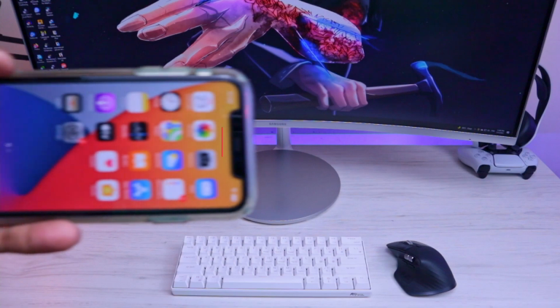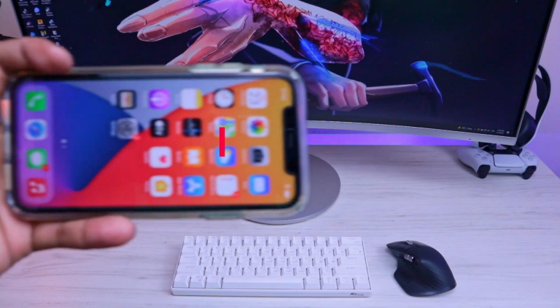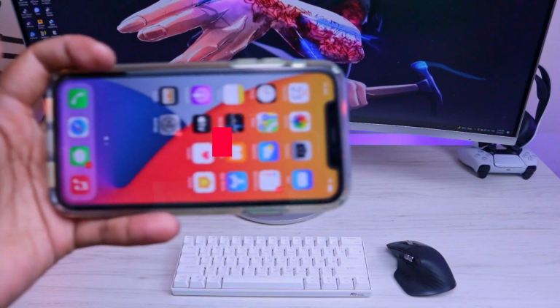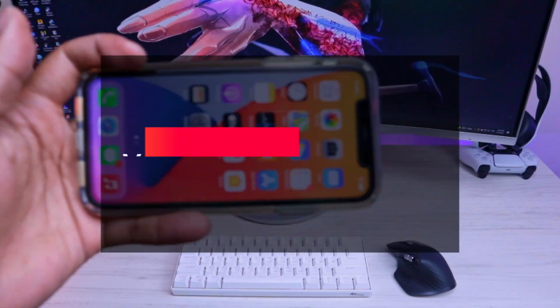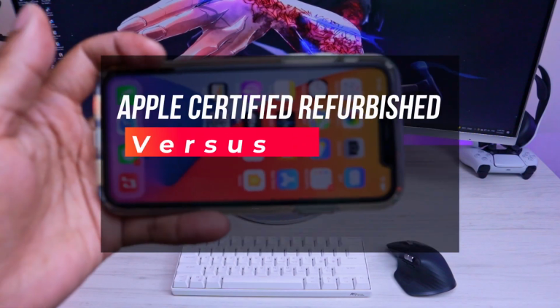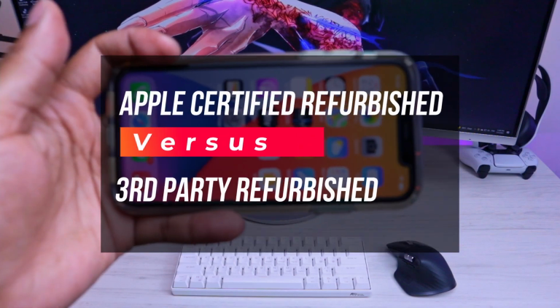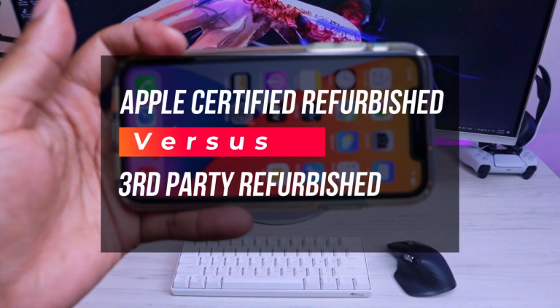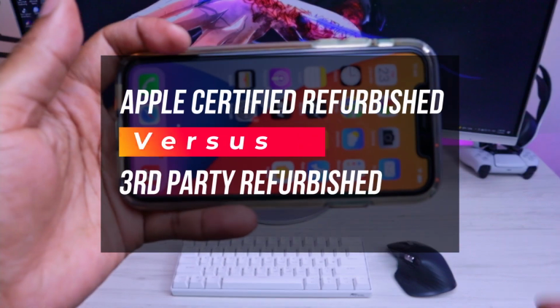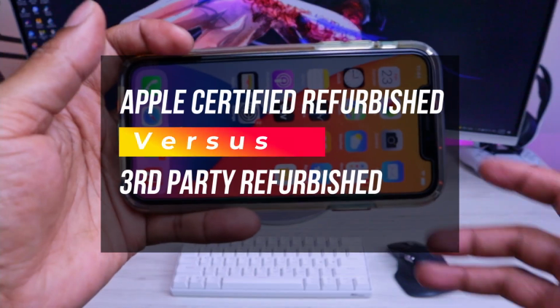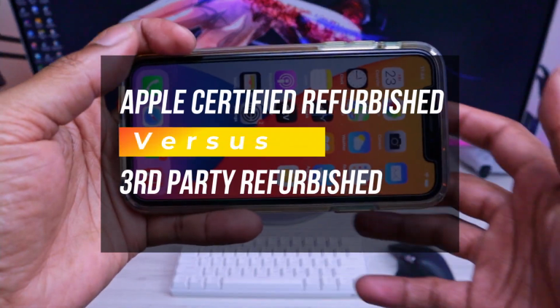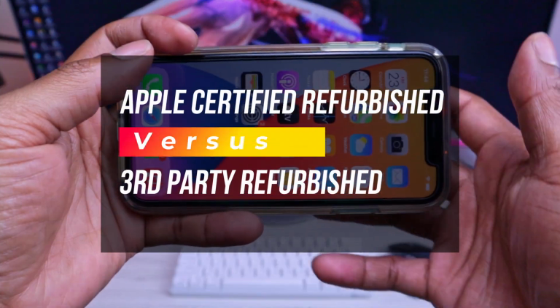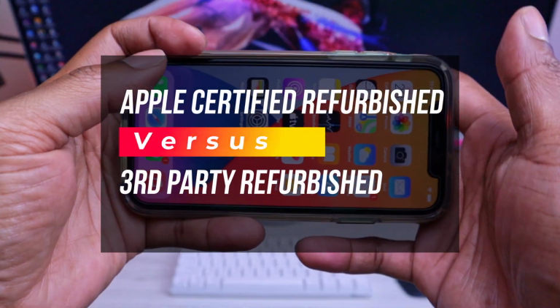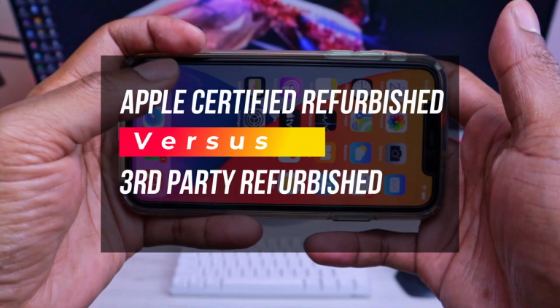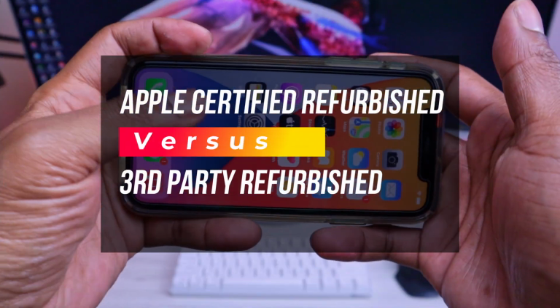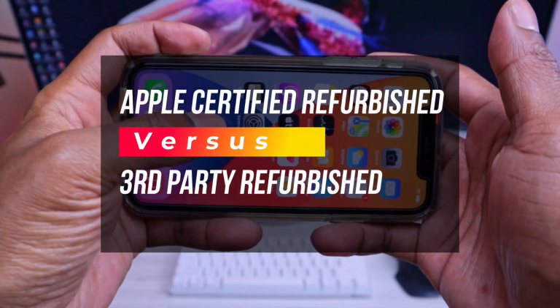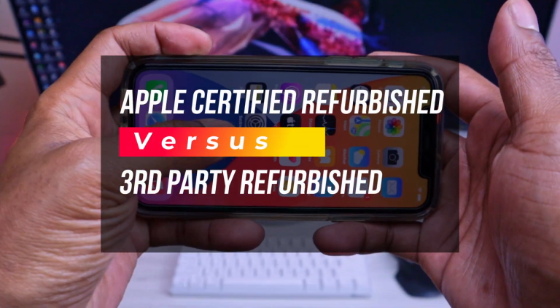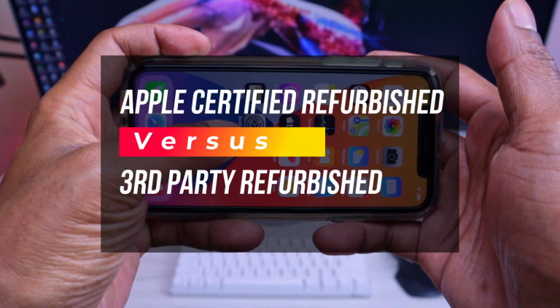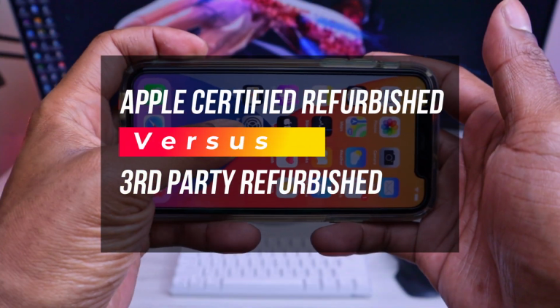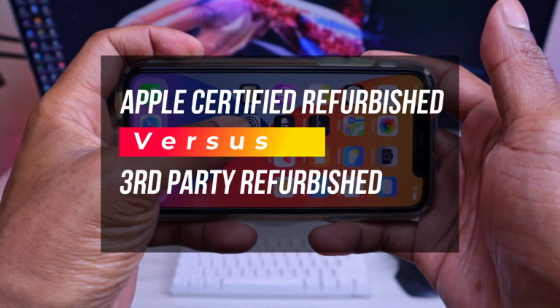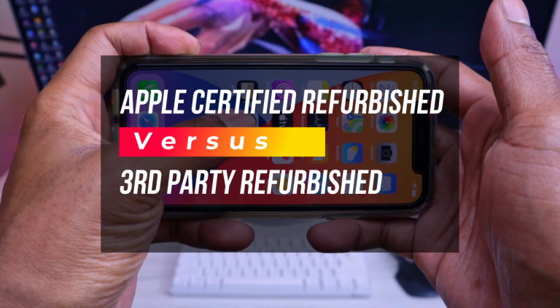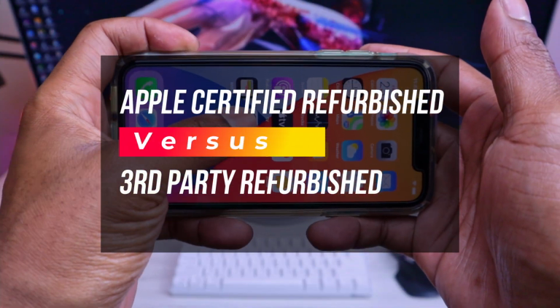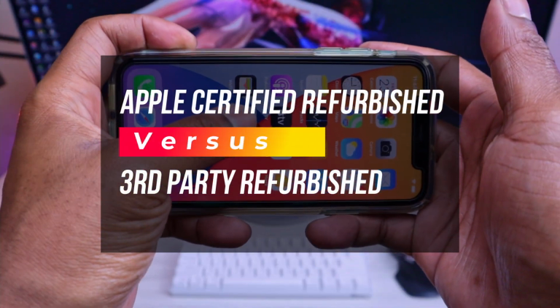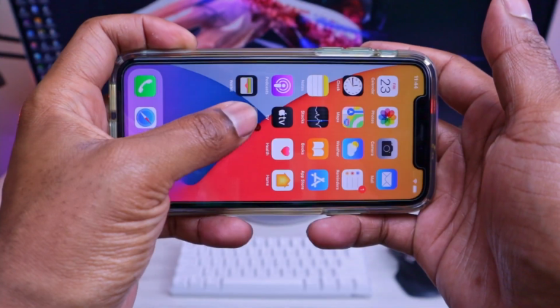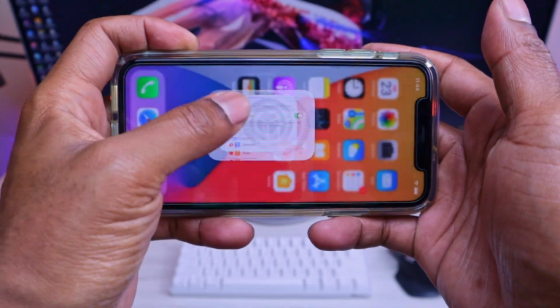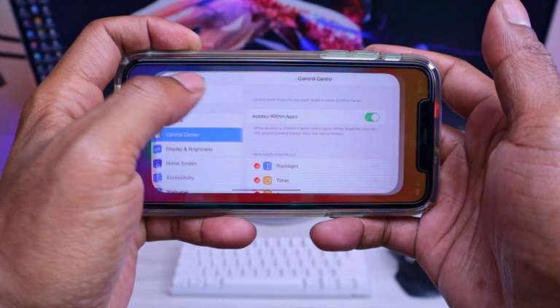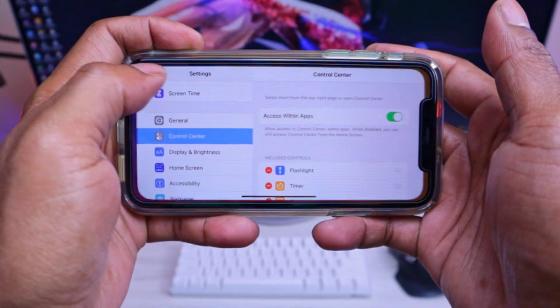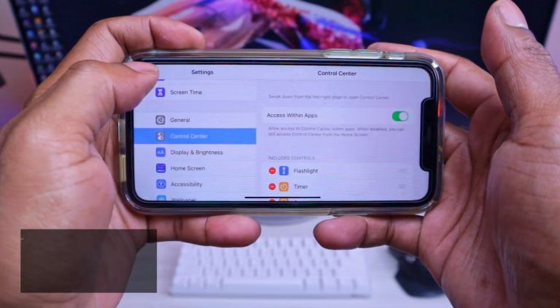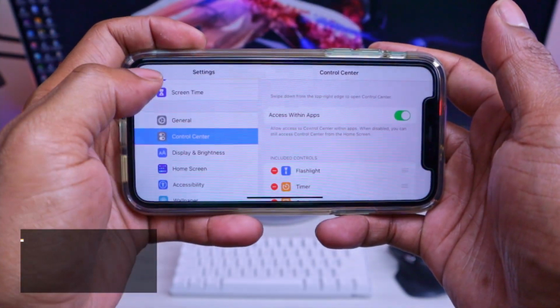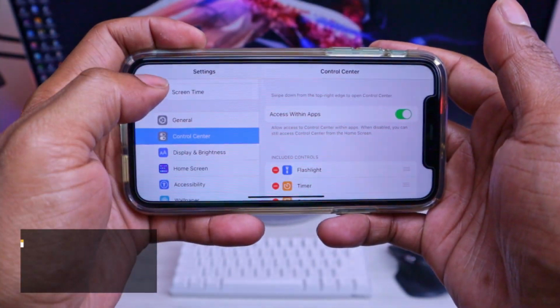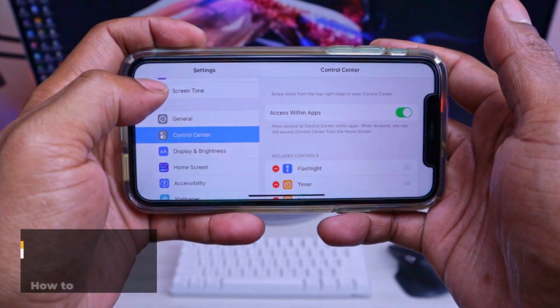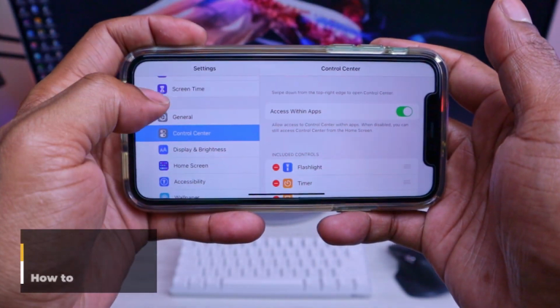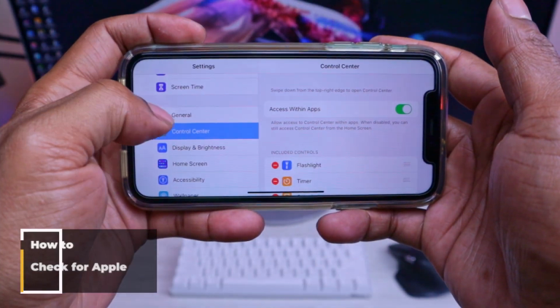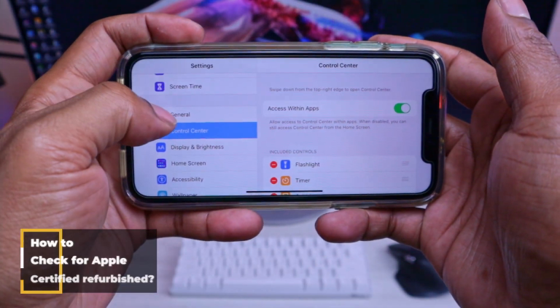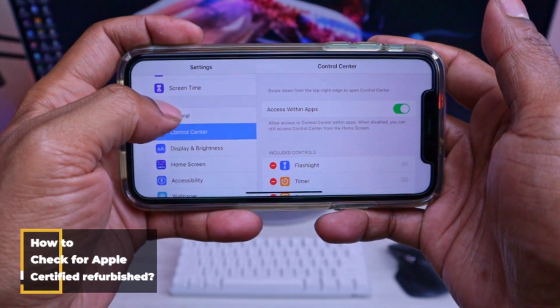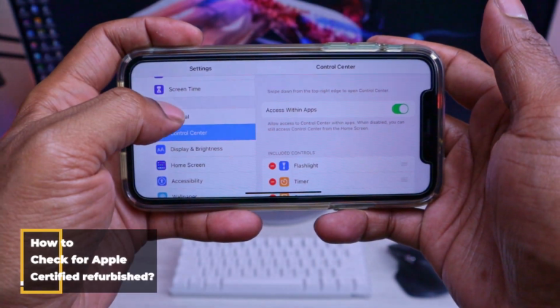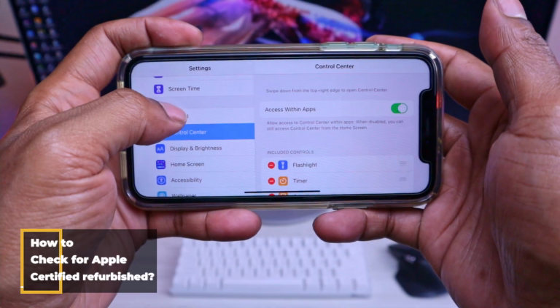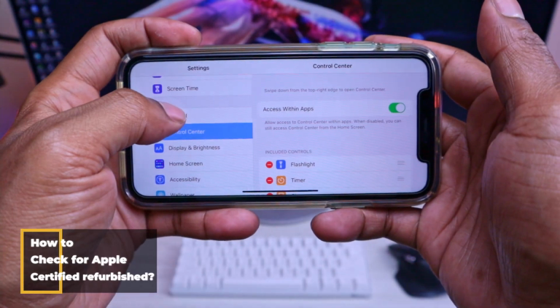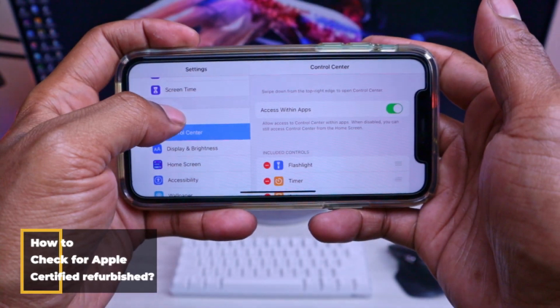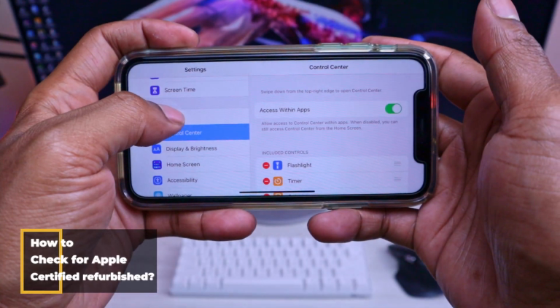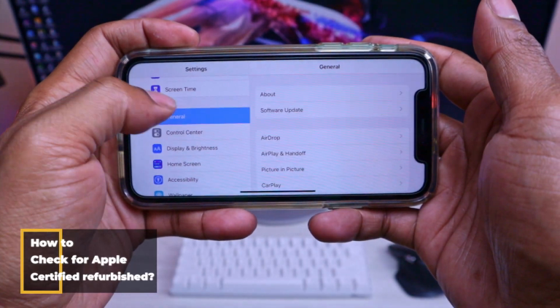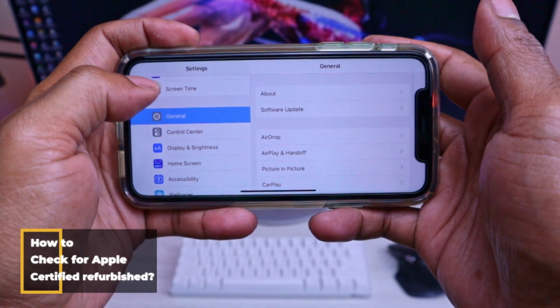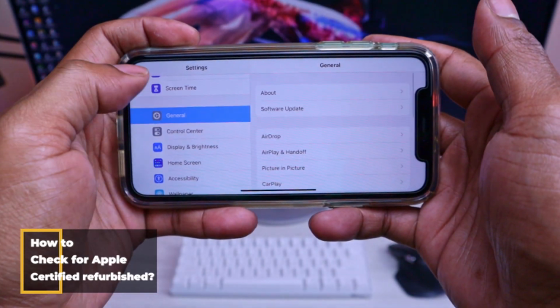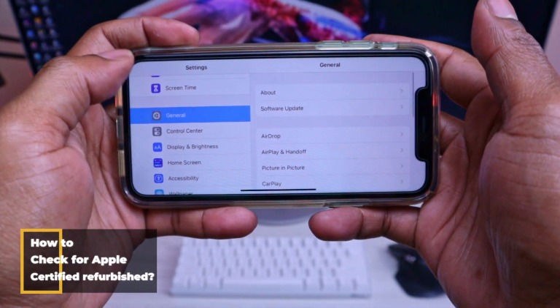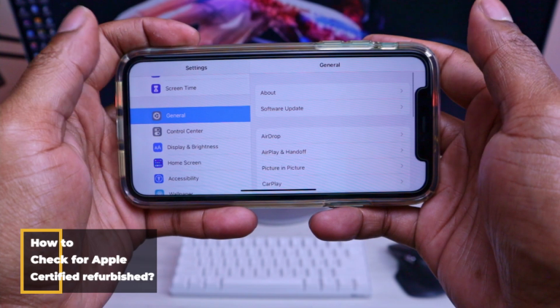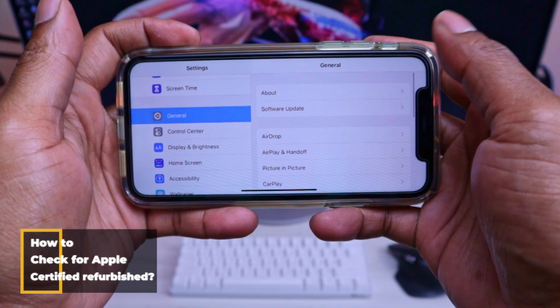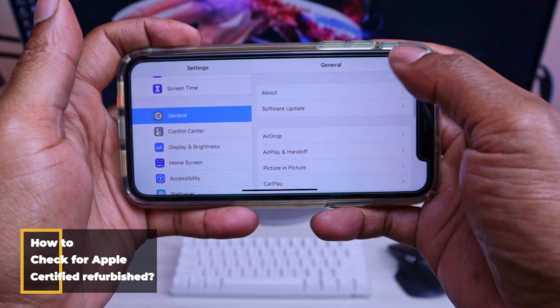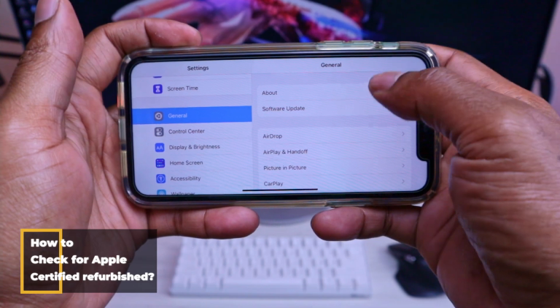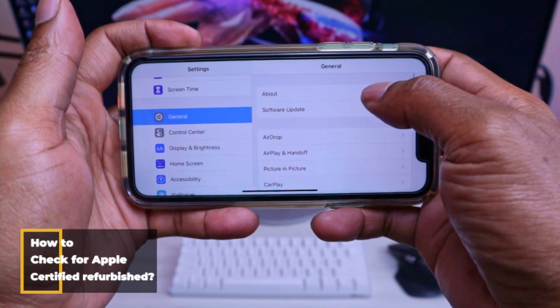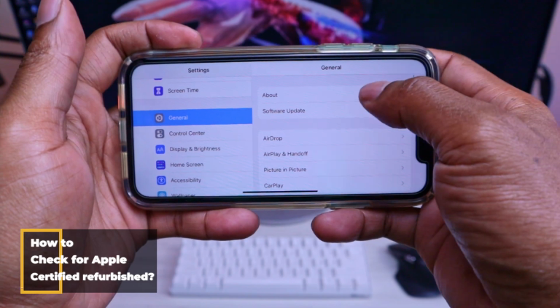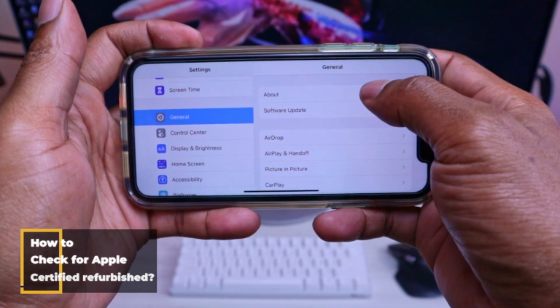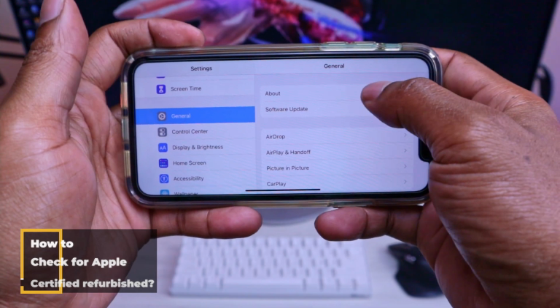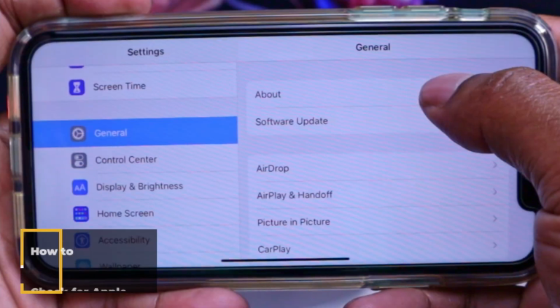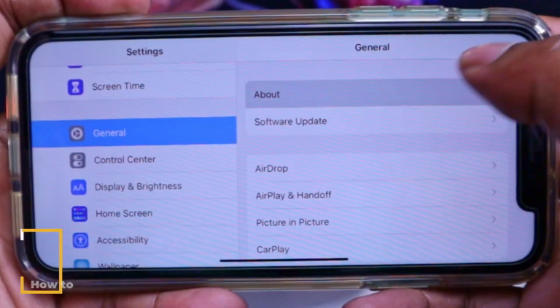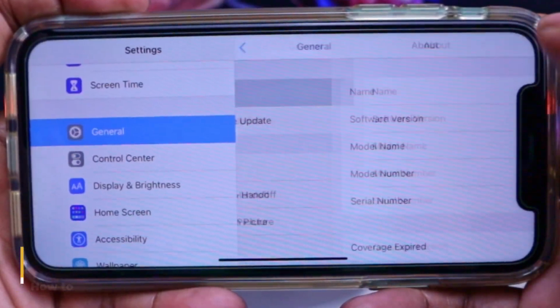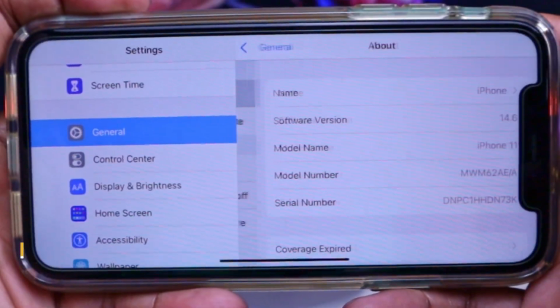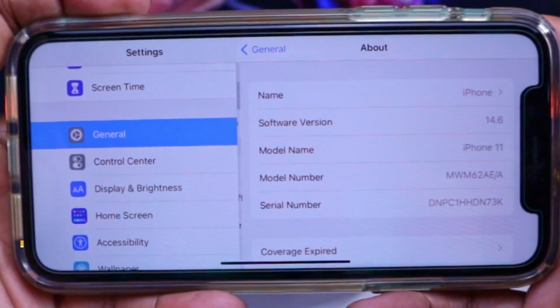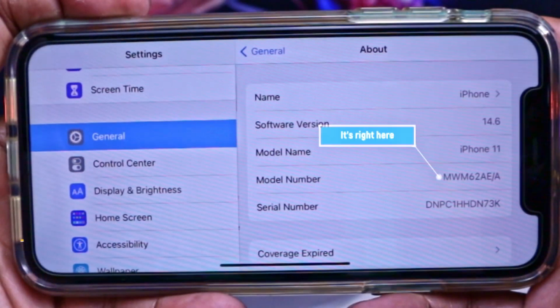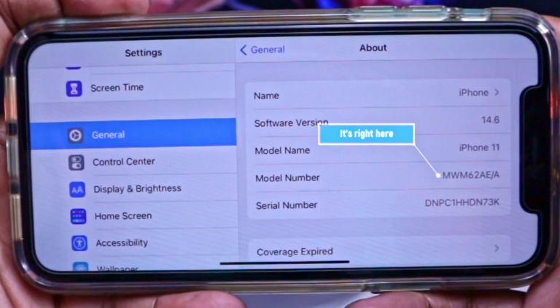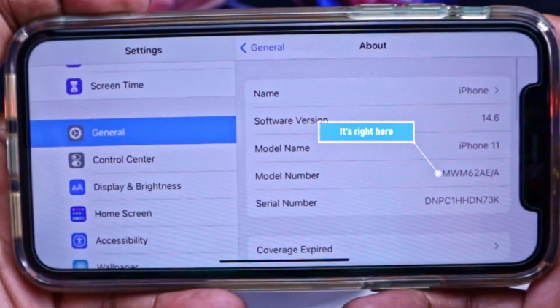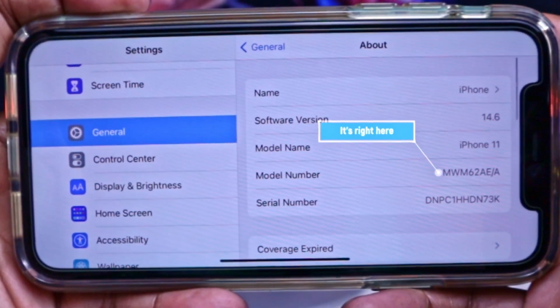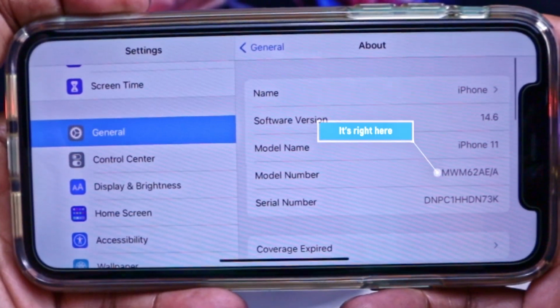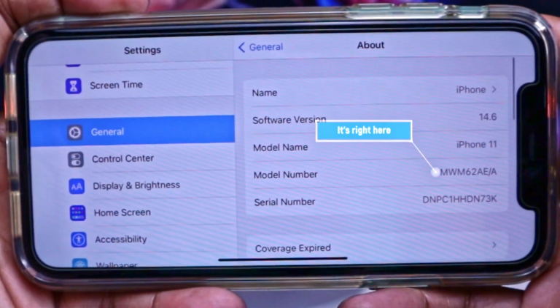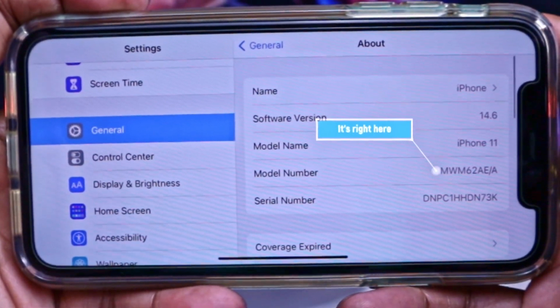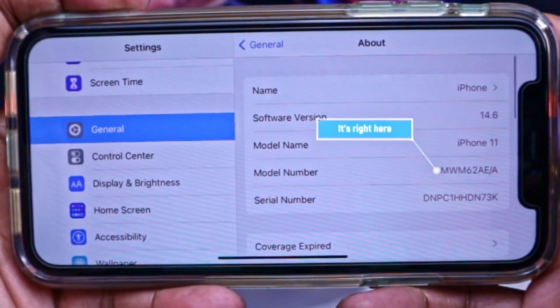Here's how to check if your iPhone is refurbished. Go to iPhone Settings, then General and About, then scroll down to model number.